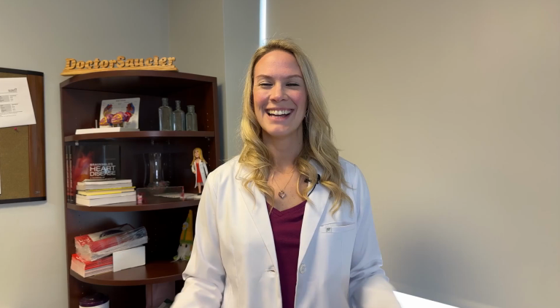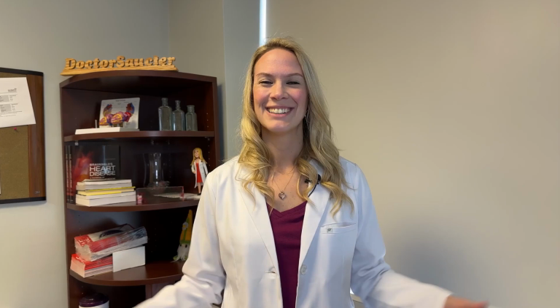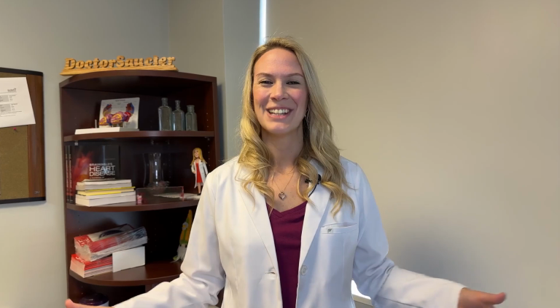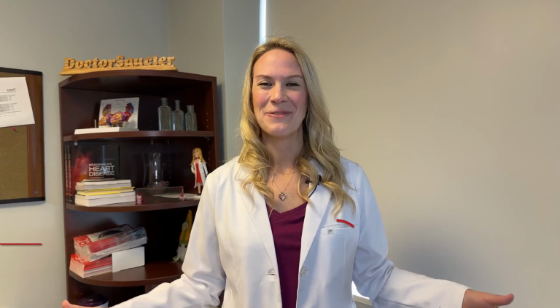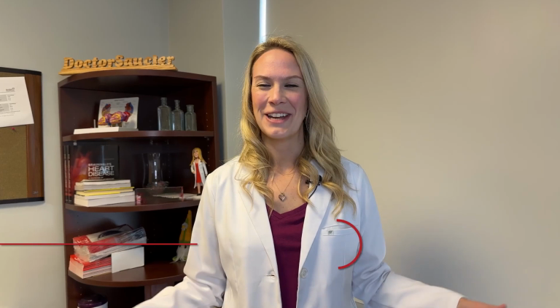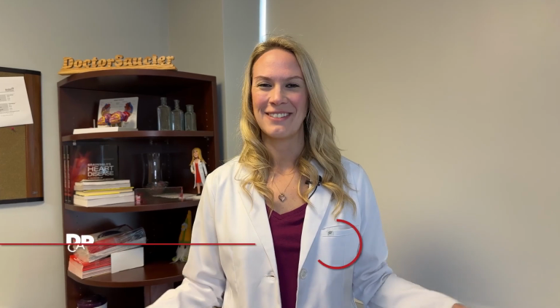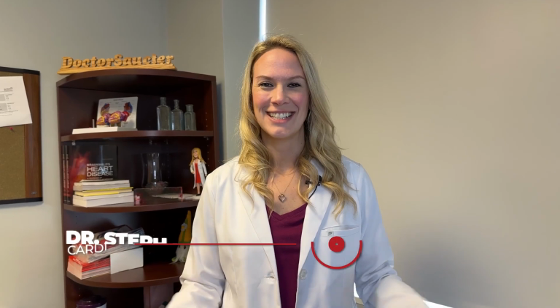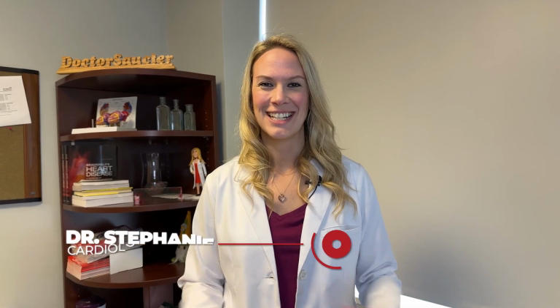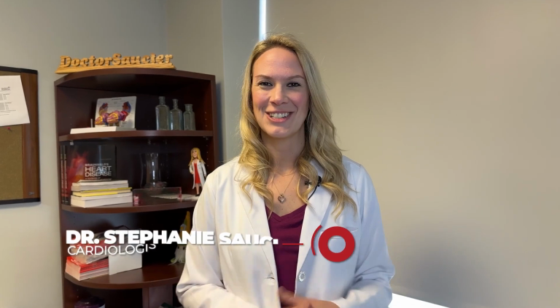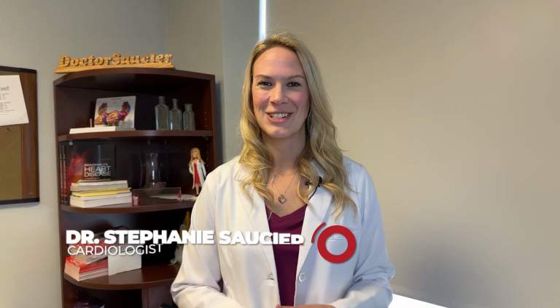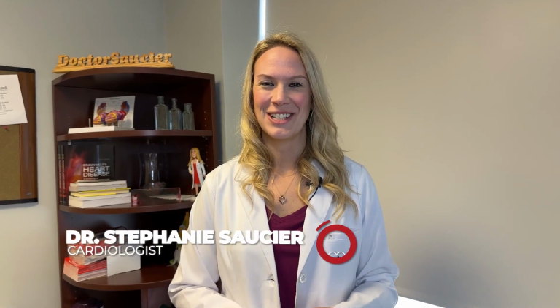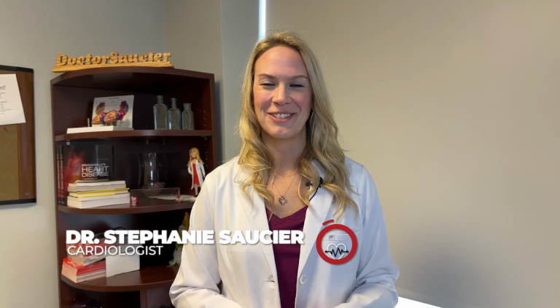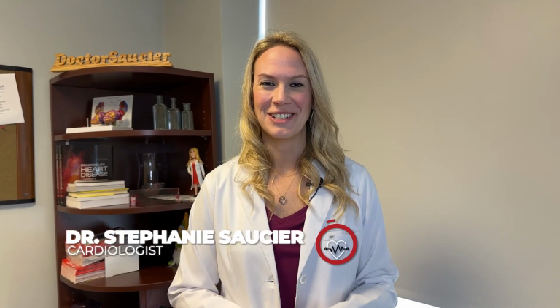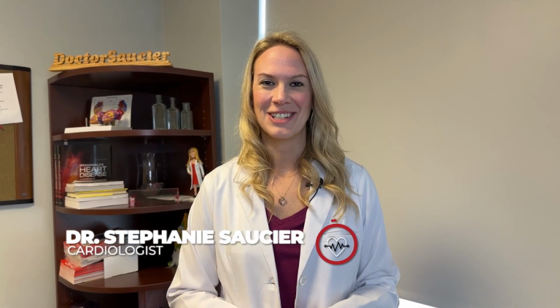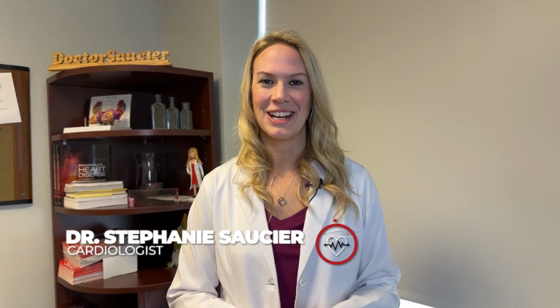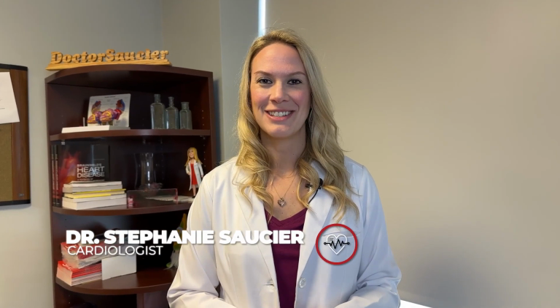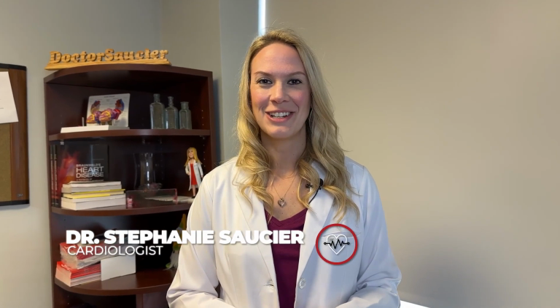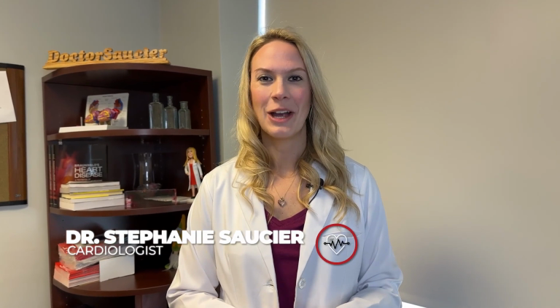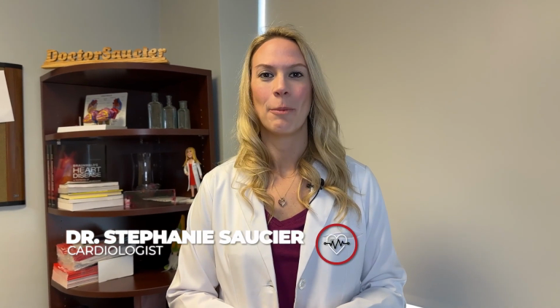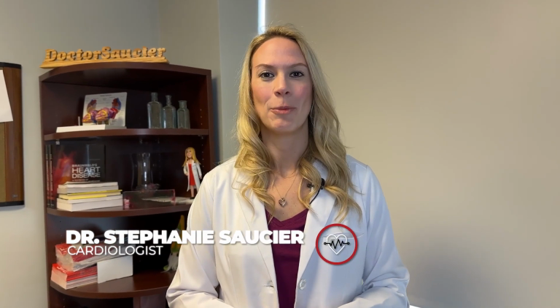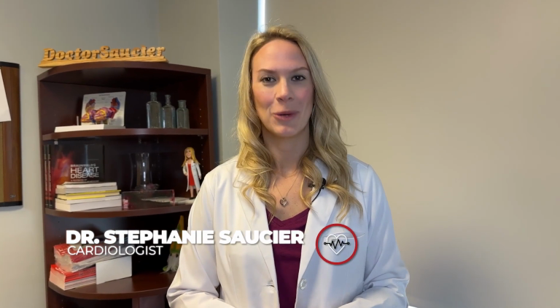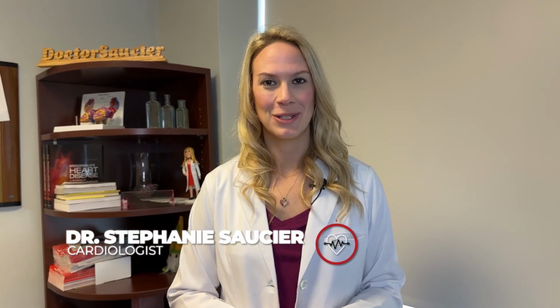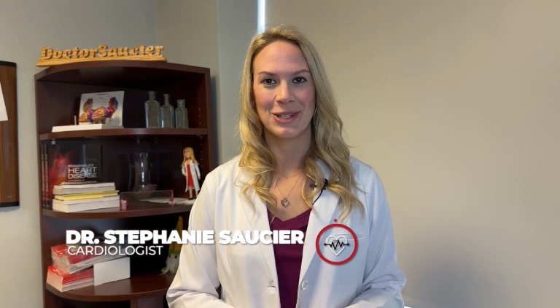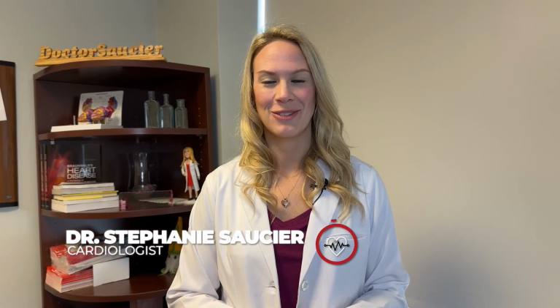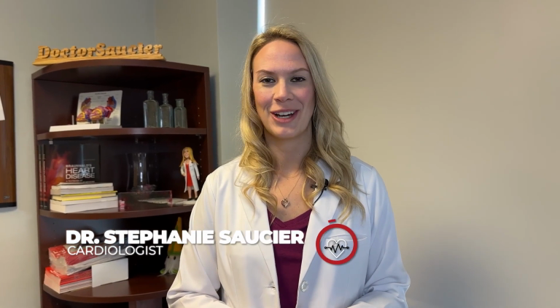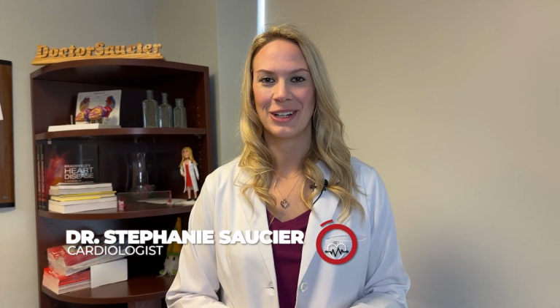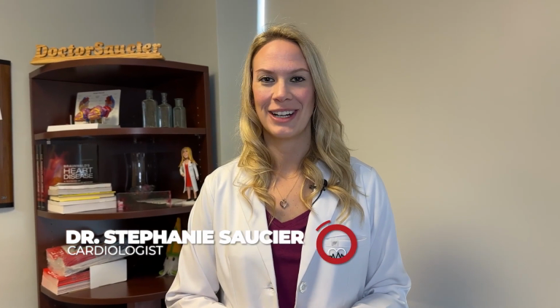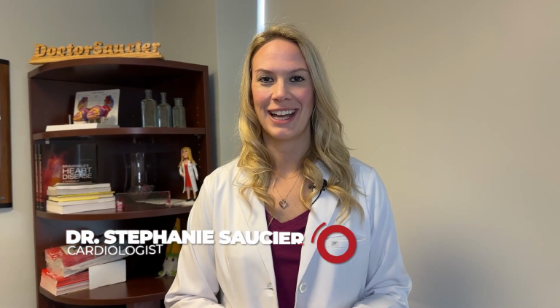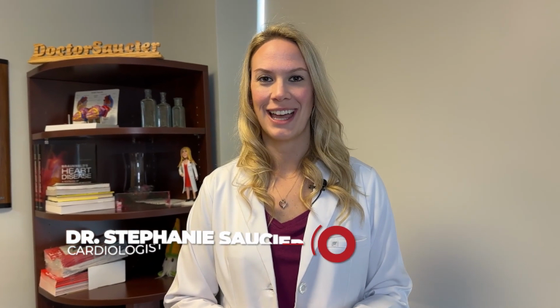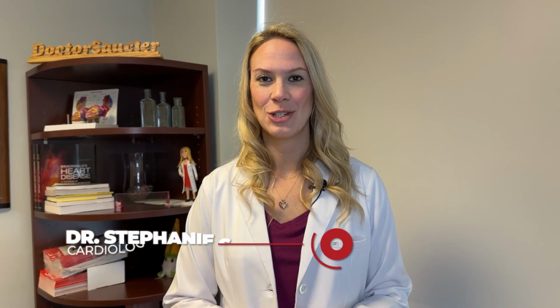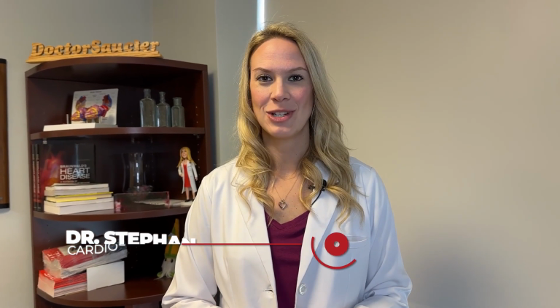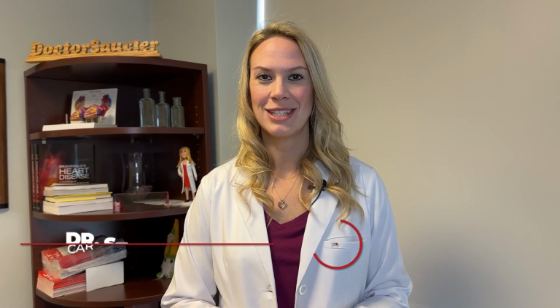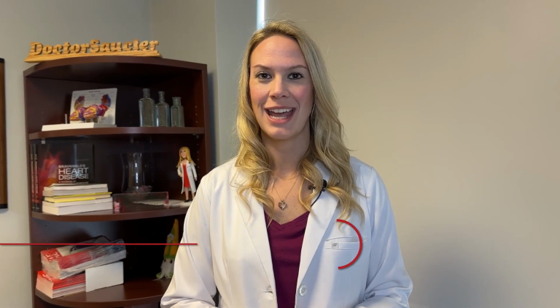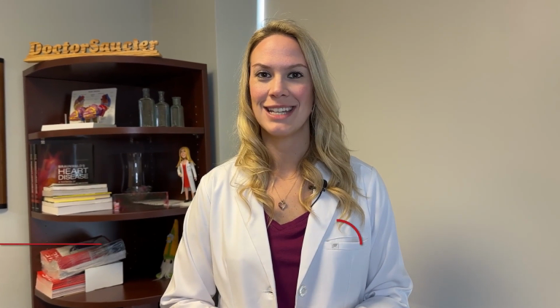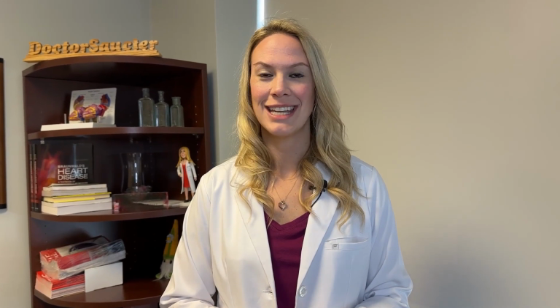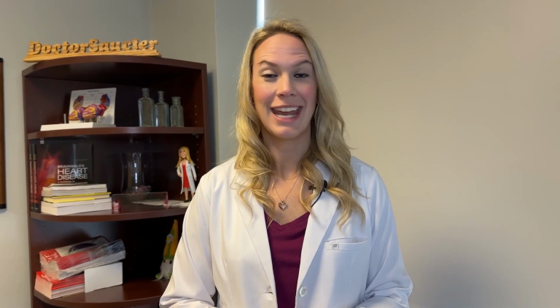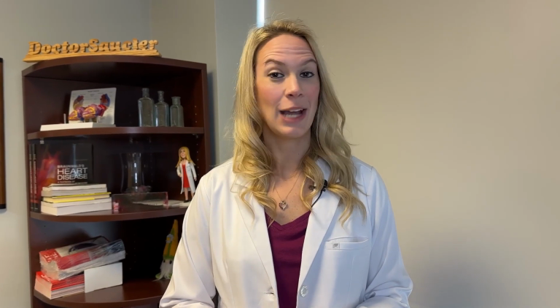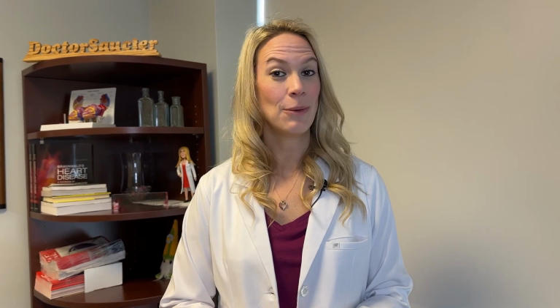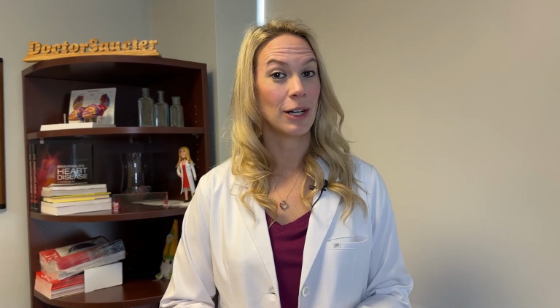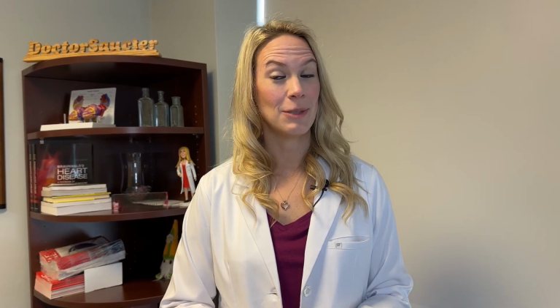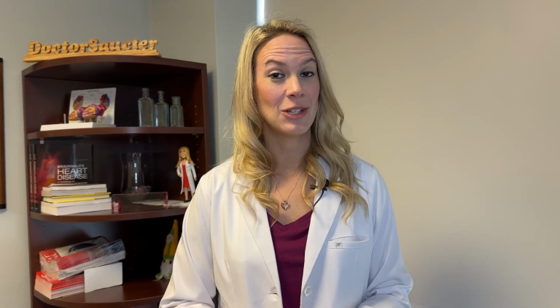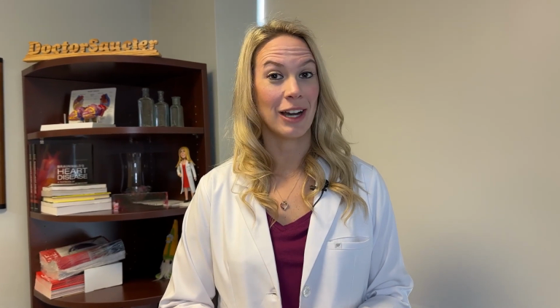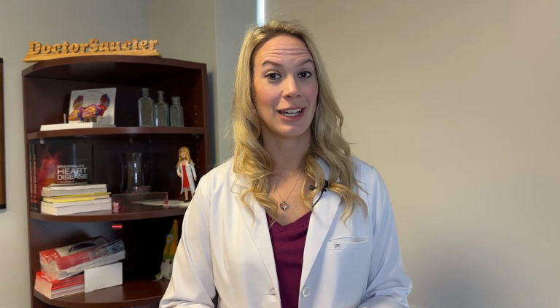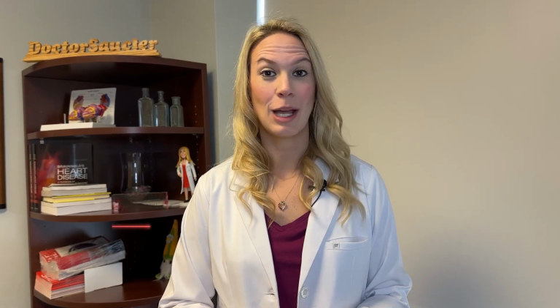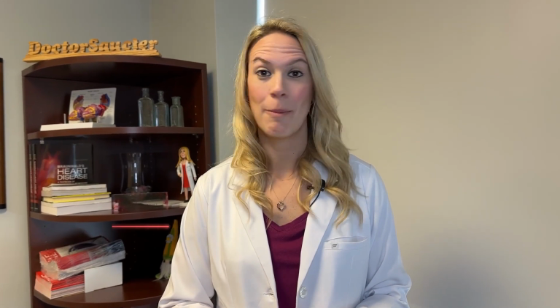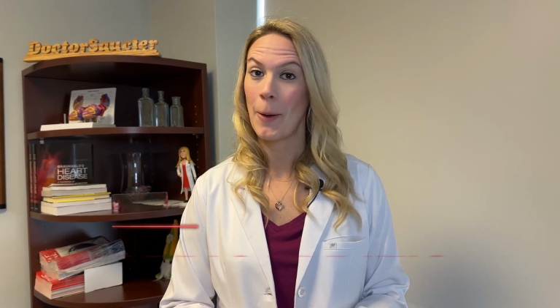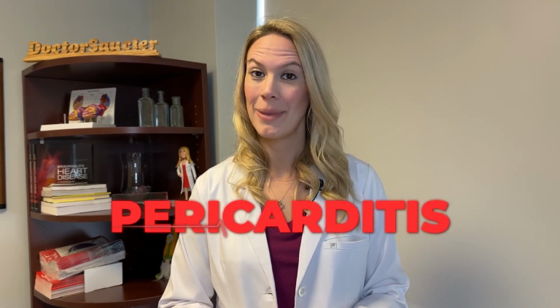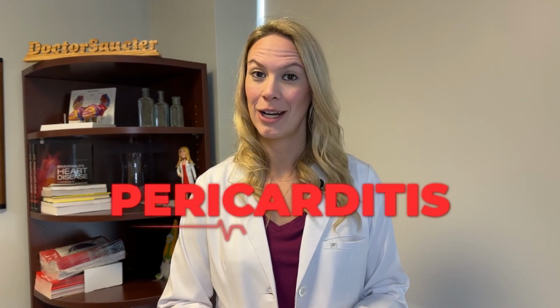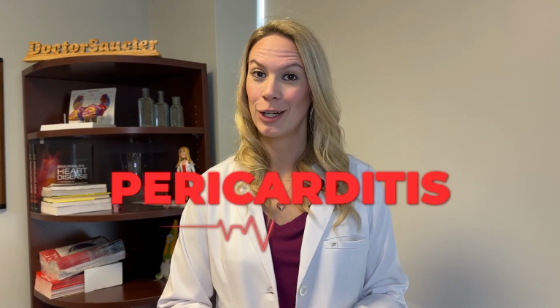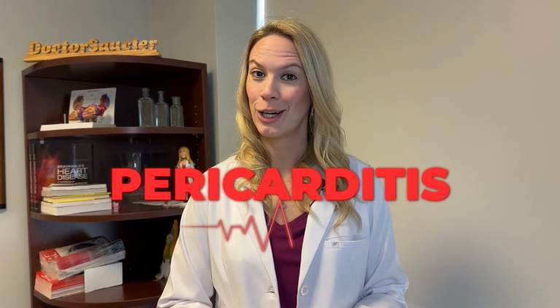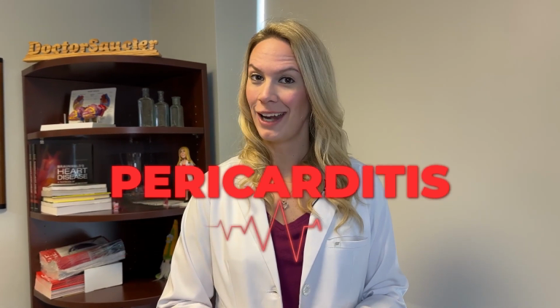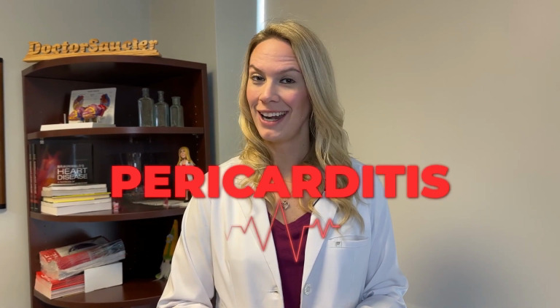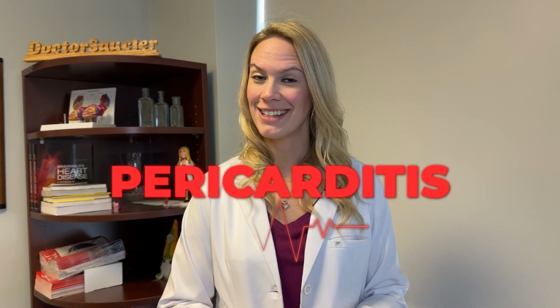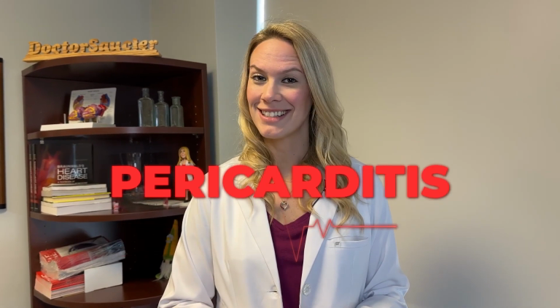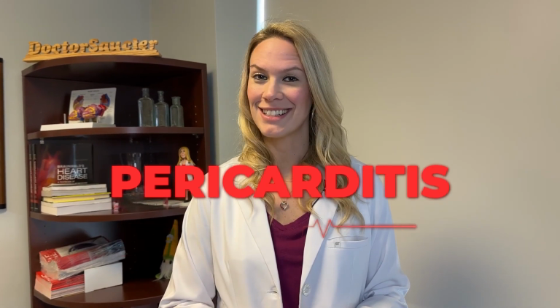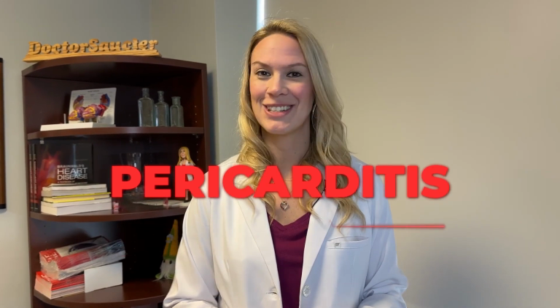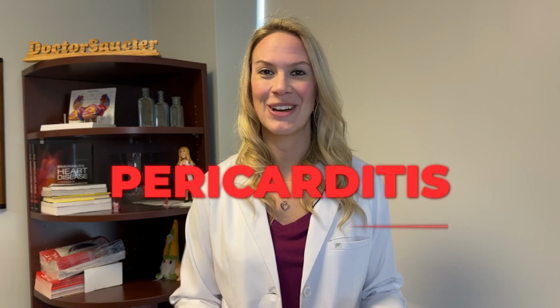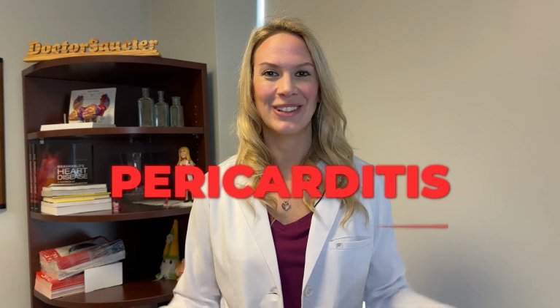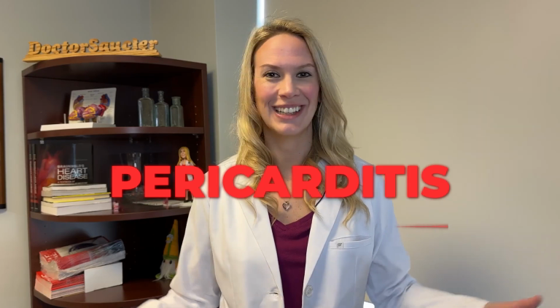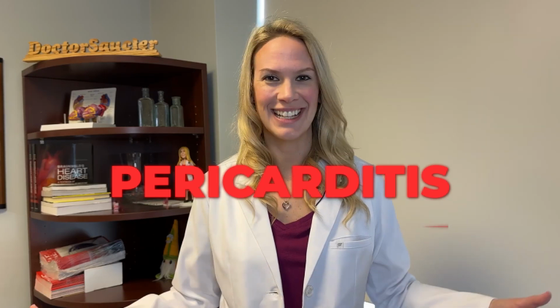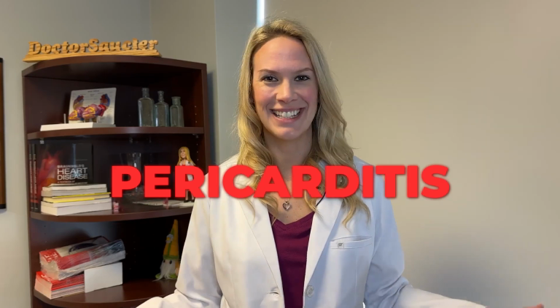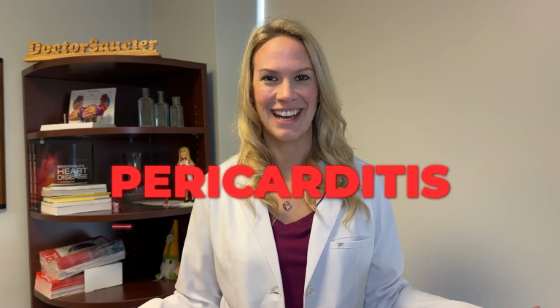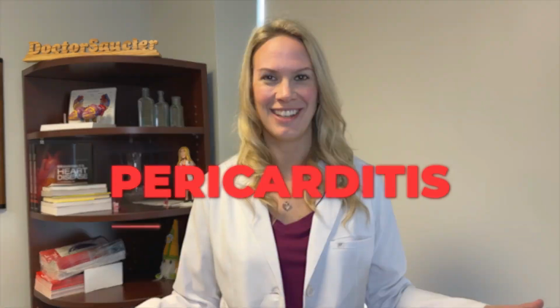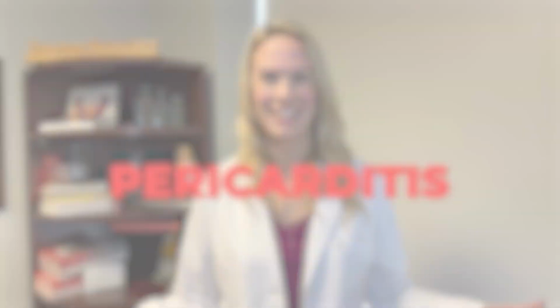Hello, my name is Dr. Stephanie Sossier. I'm a board-certified cardiologist, and today we're going to be talking about pericarditis. So let's dive in.